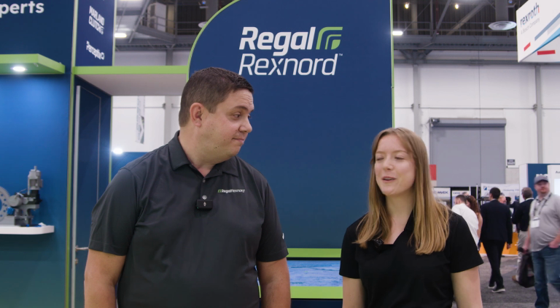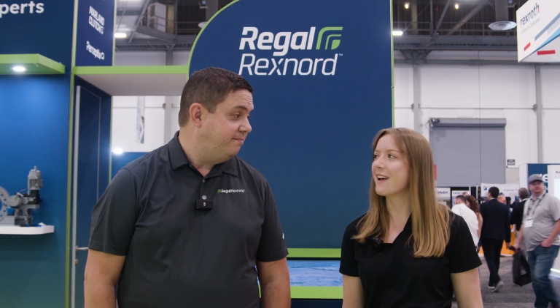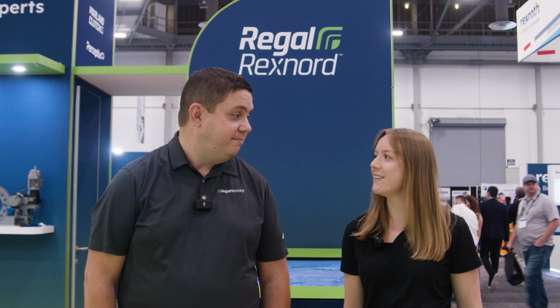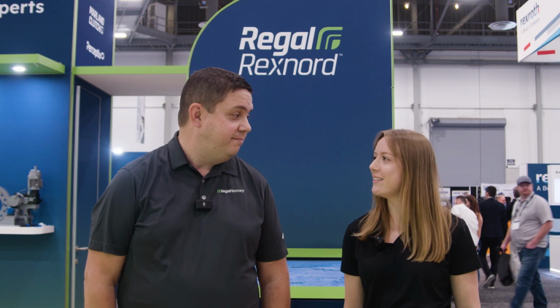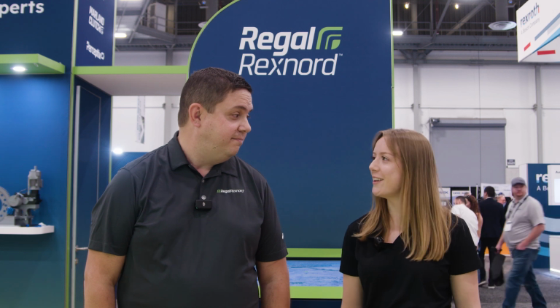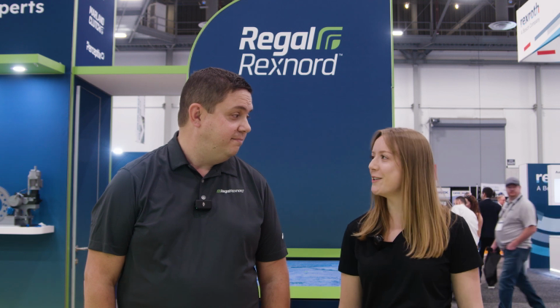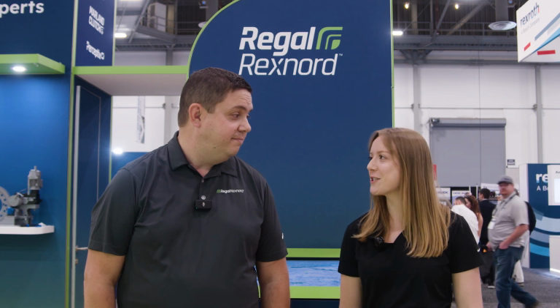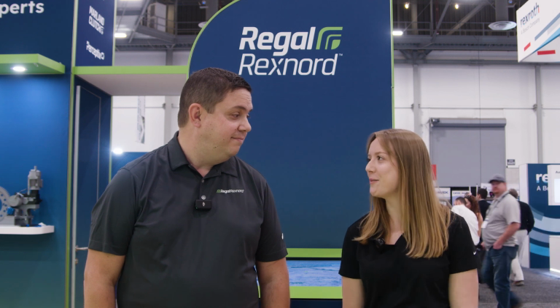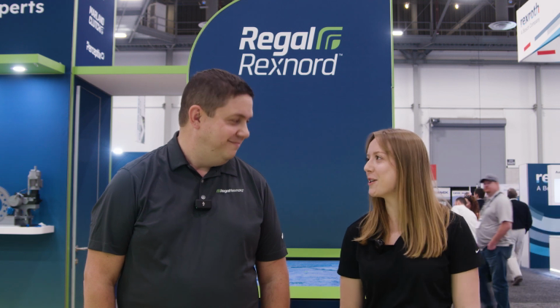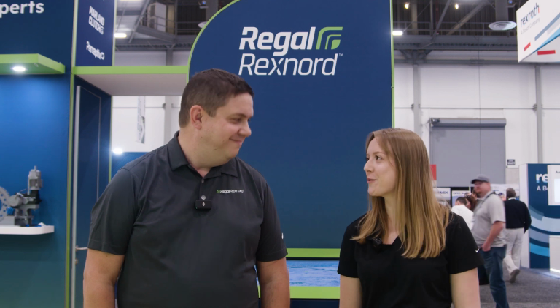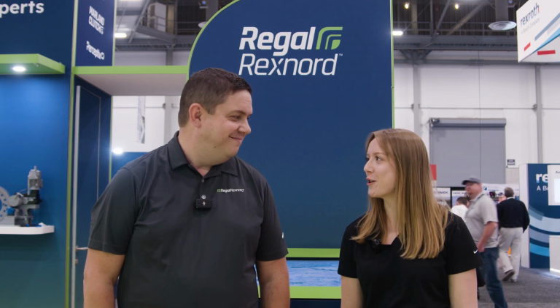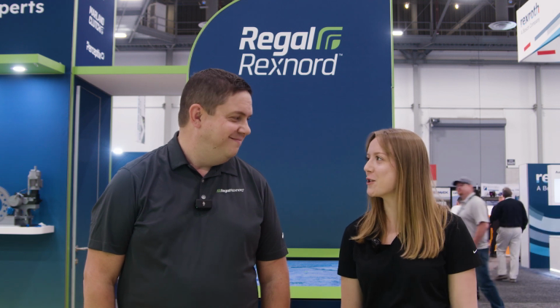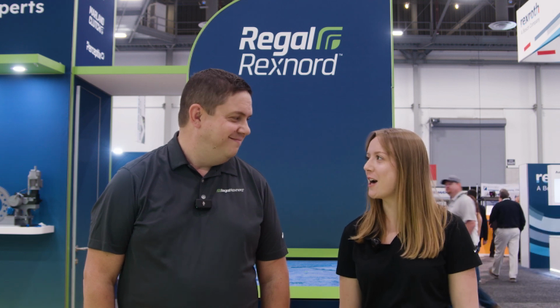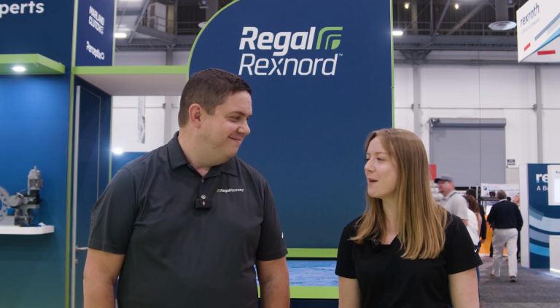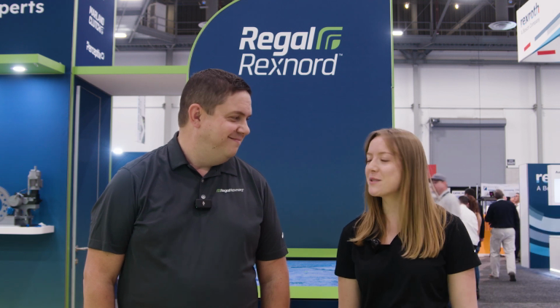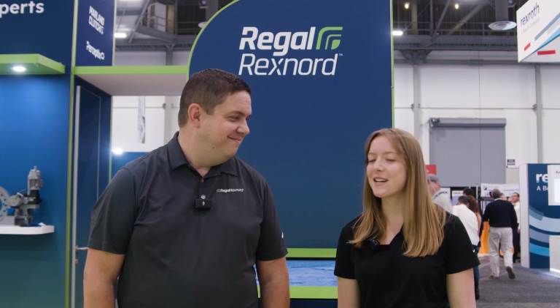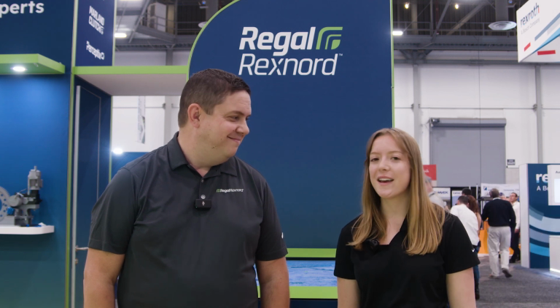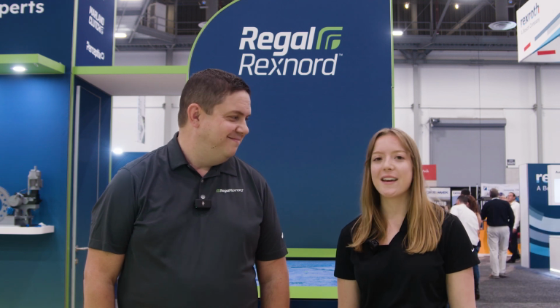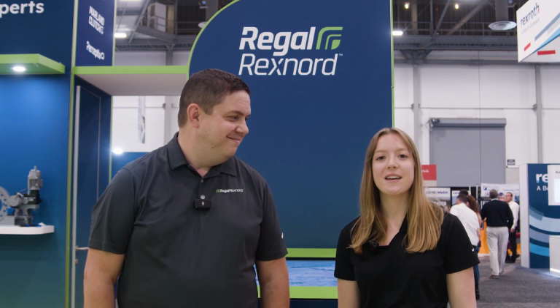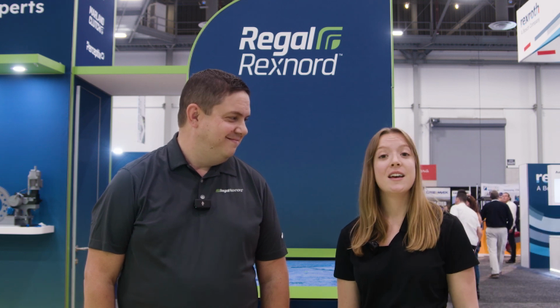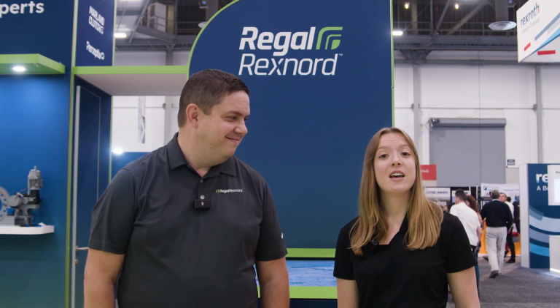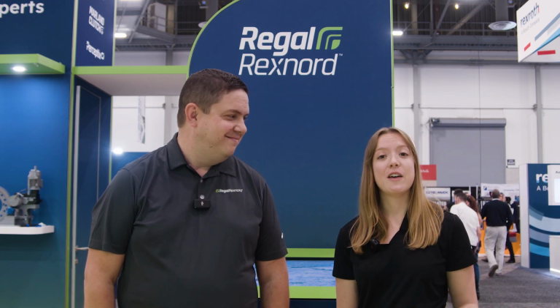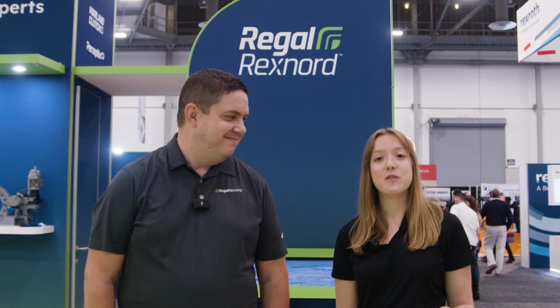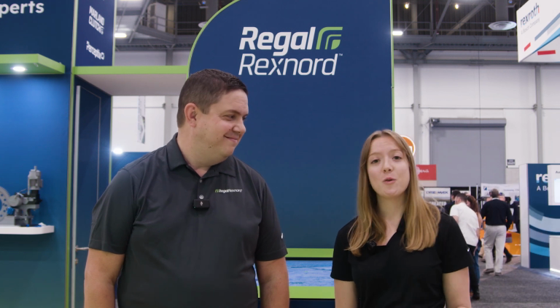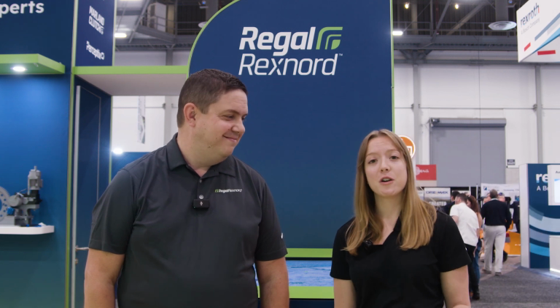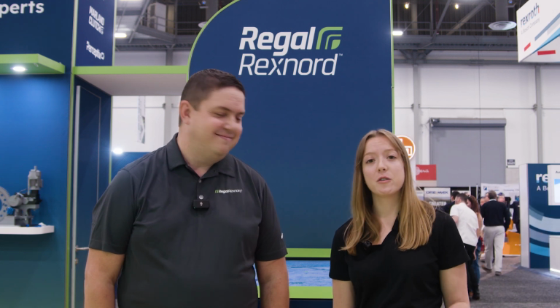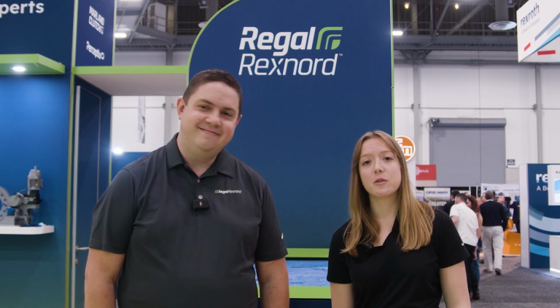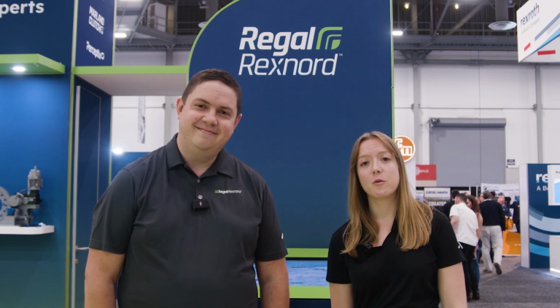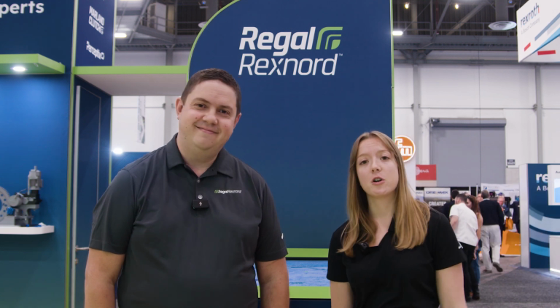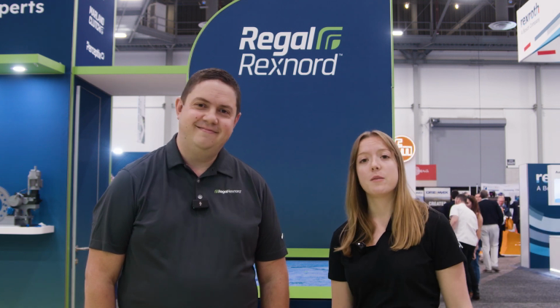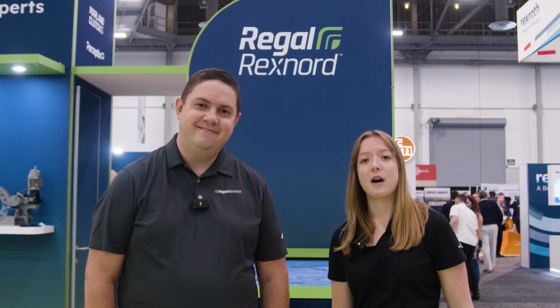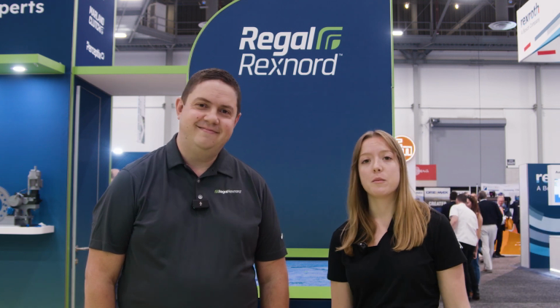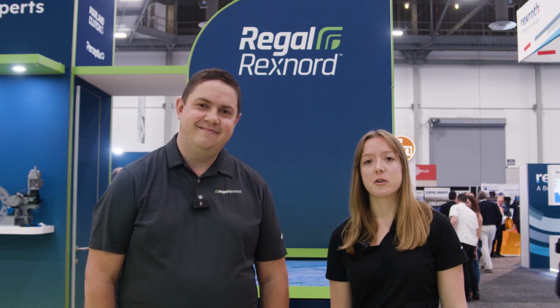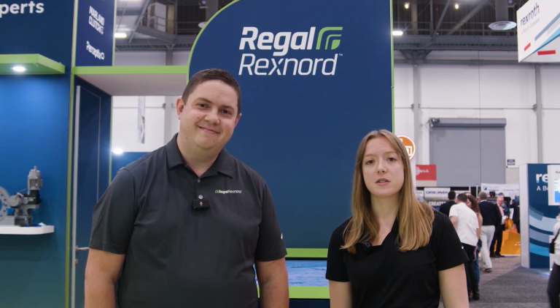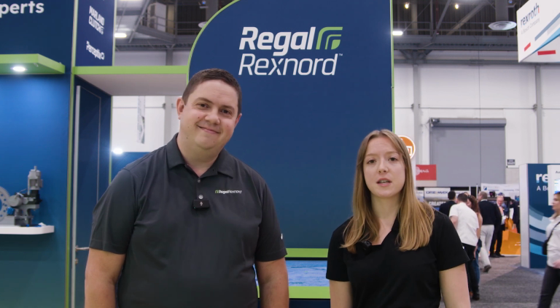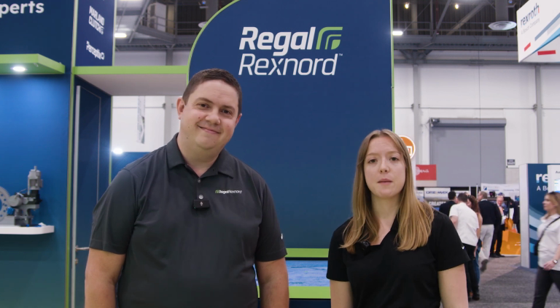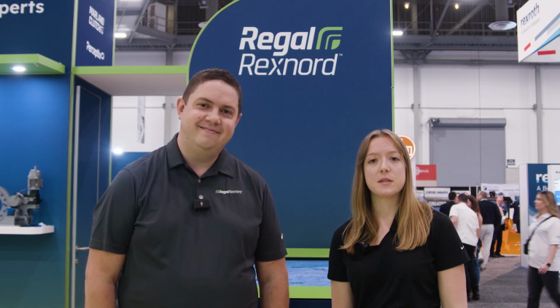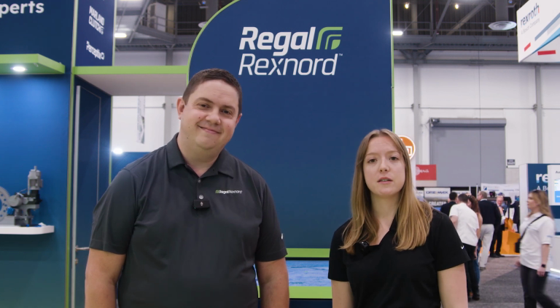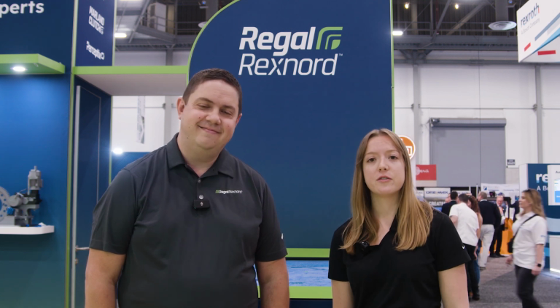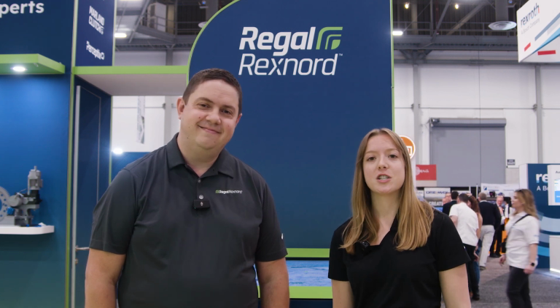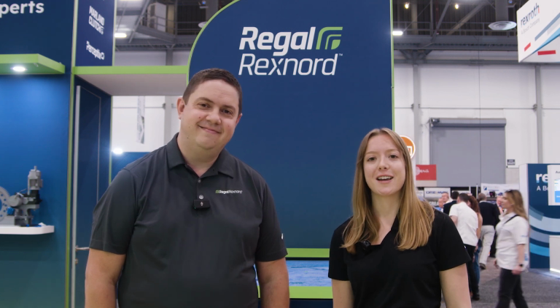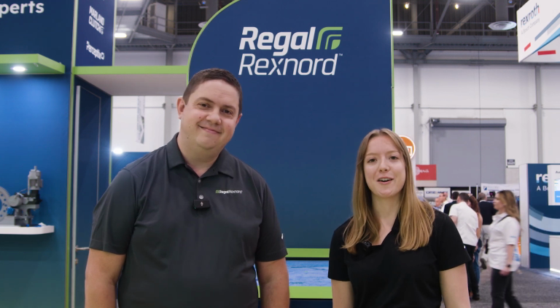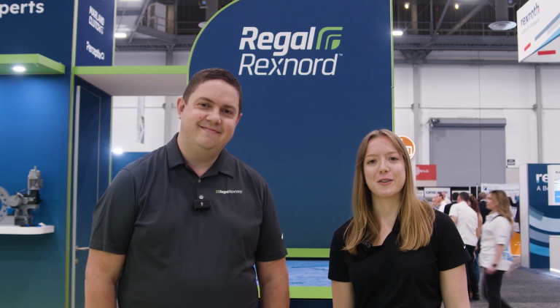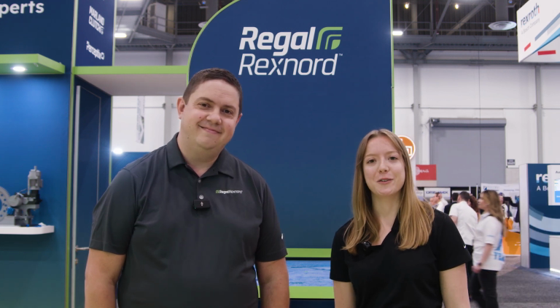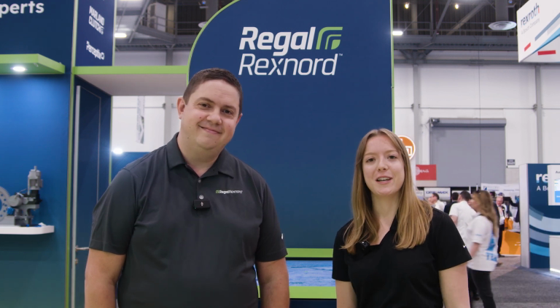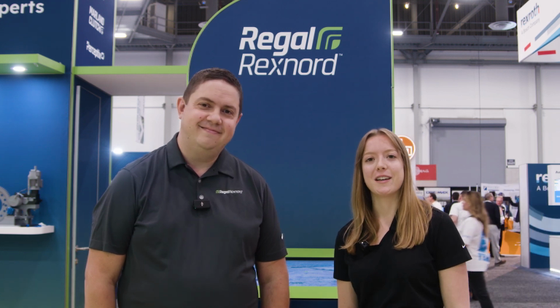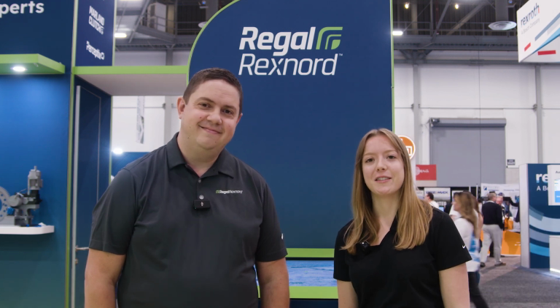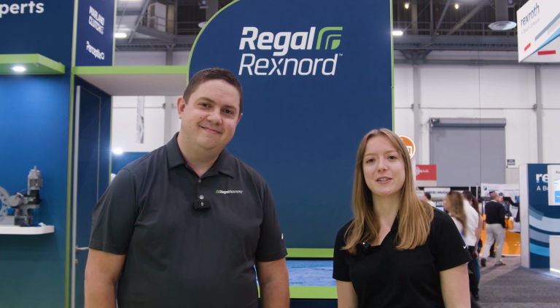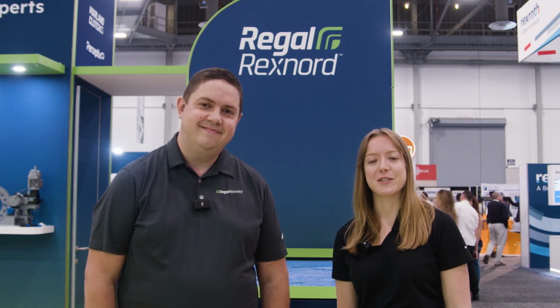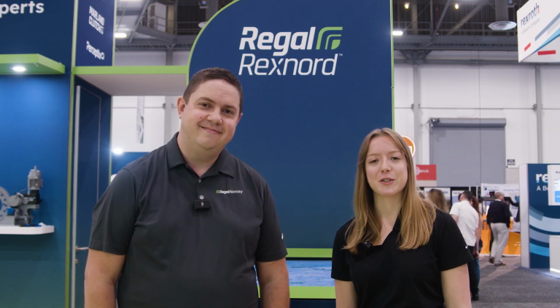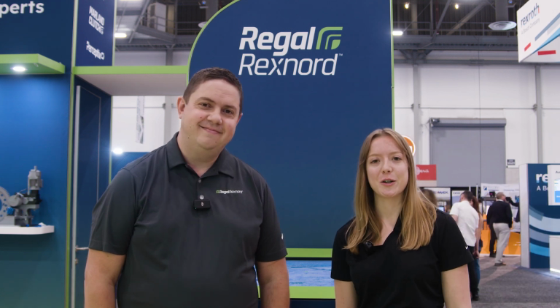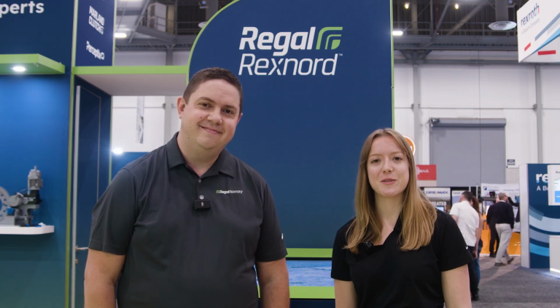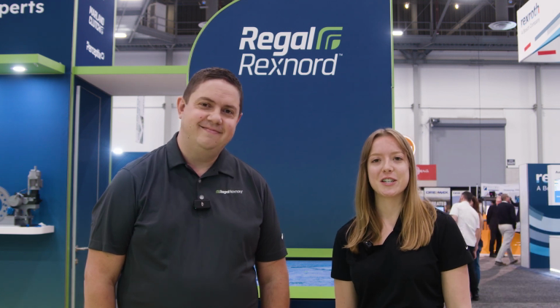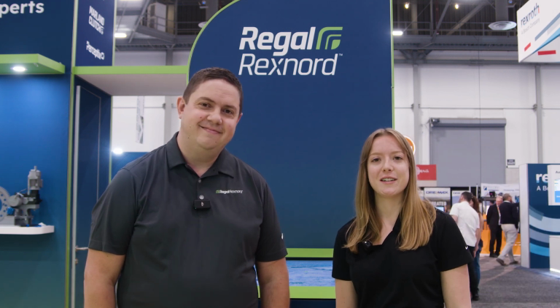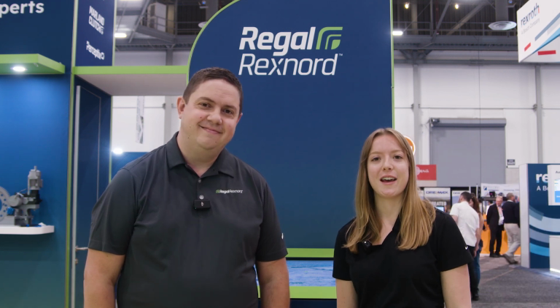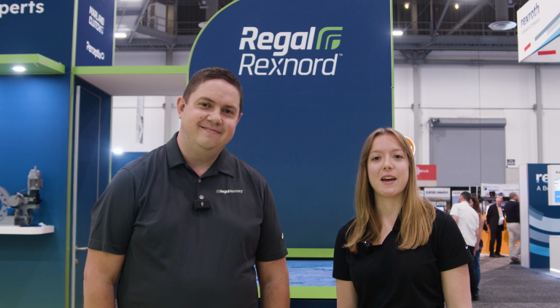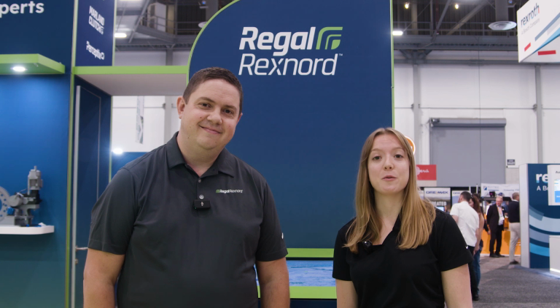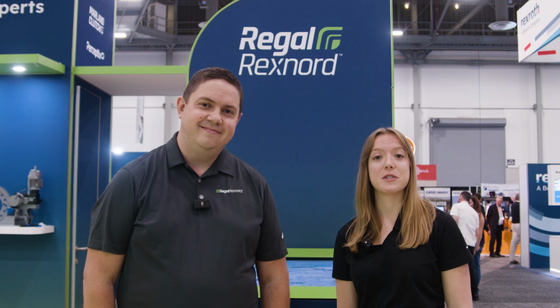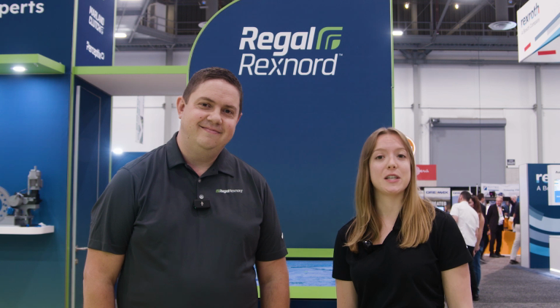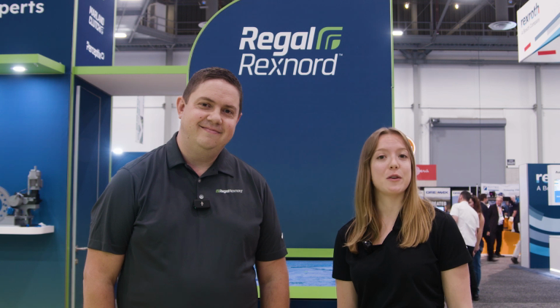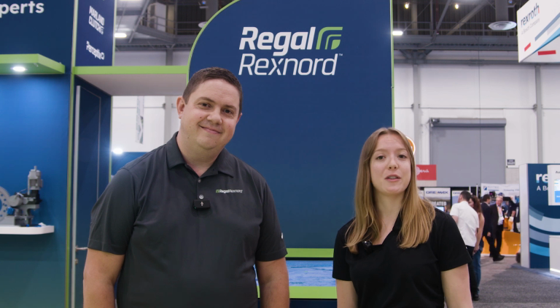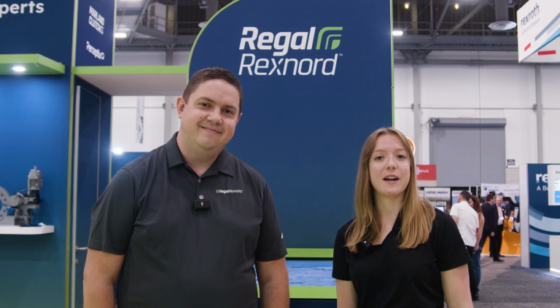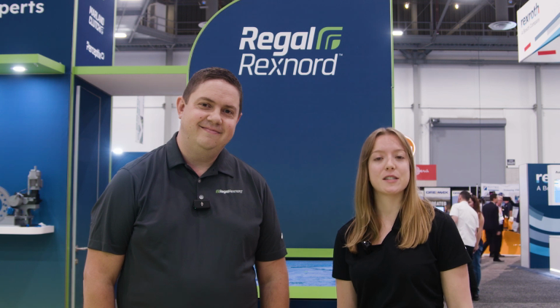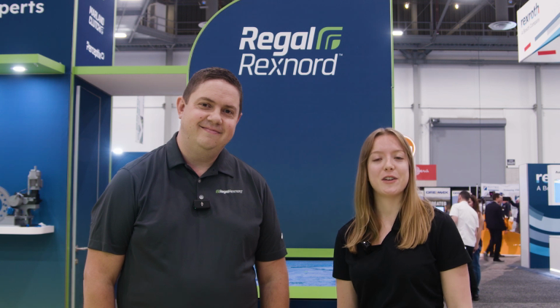Andy, thank you so much for your time today. If you want to learn more about Perceptive, check out the link in the description and we'll see you in the next video.